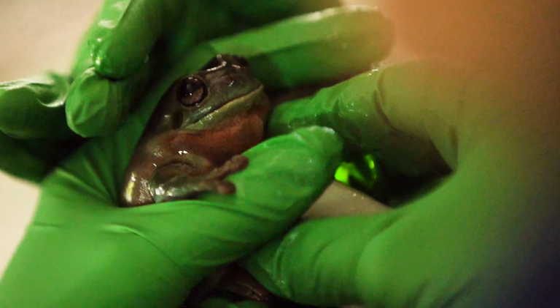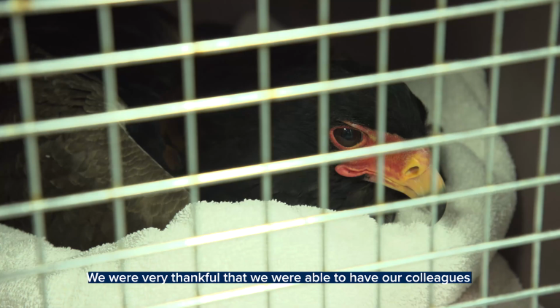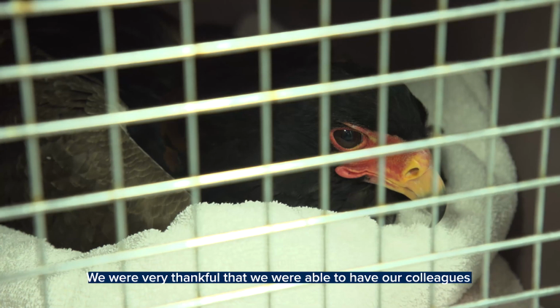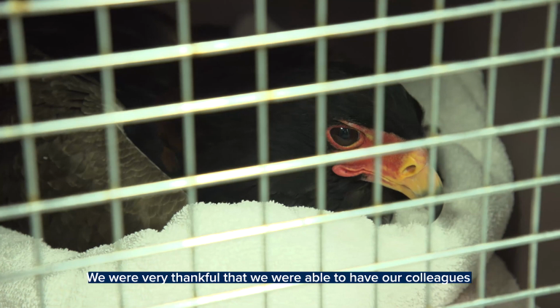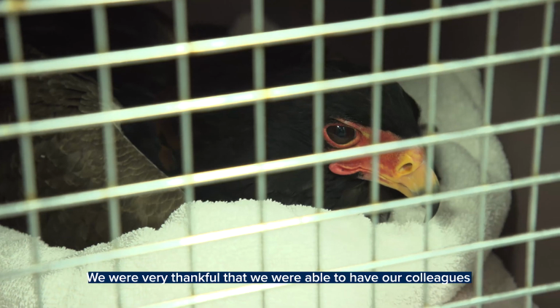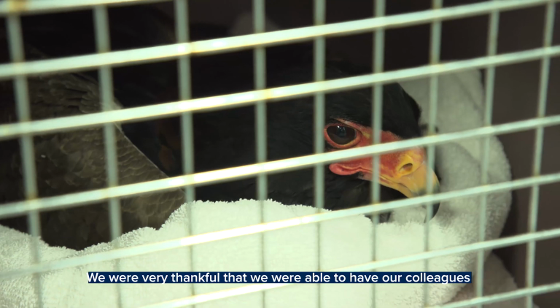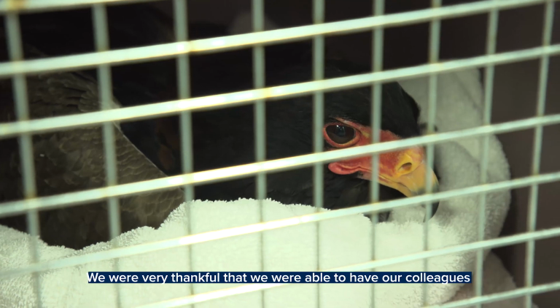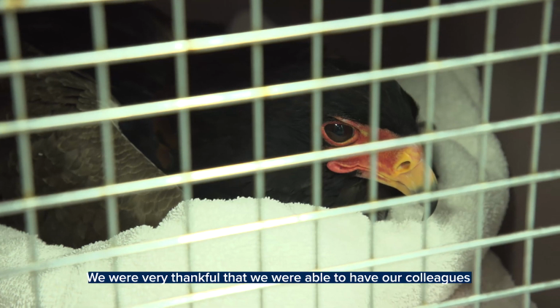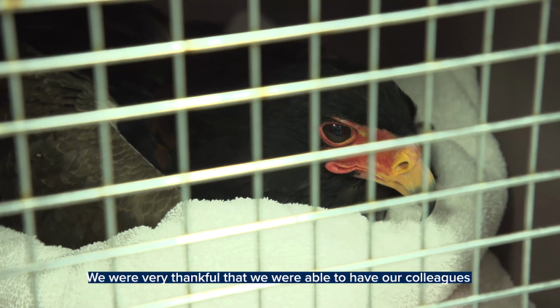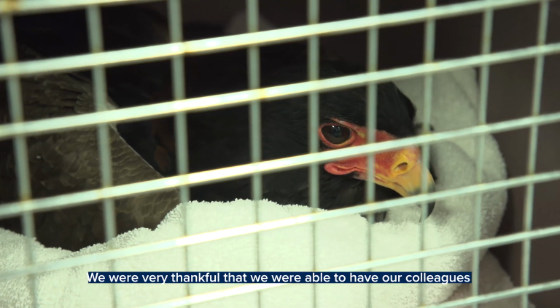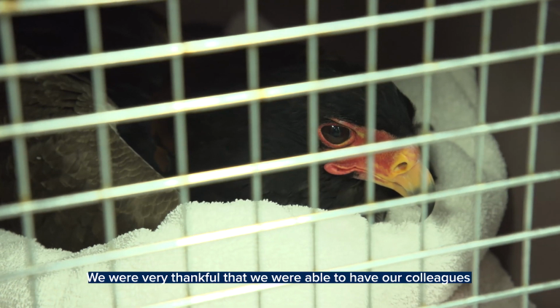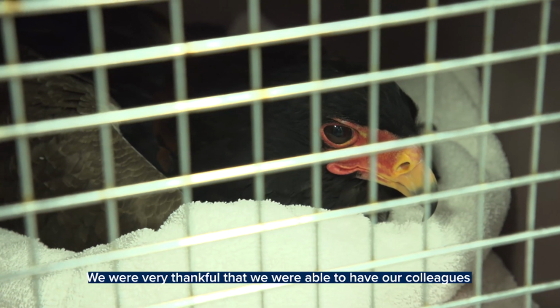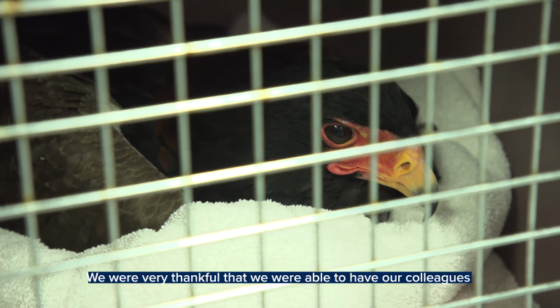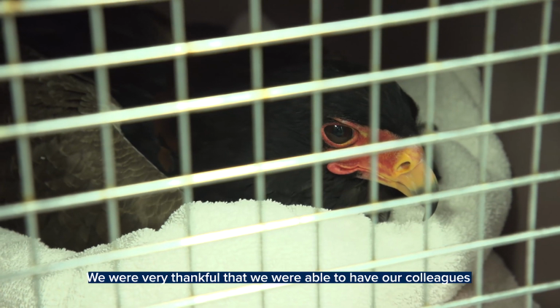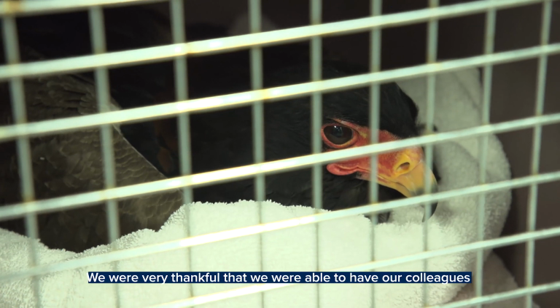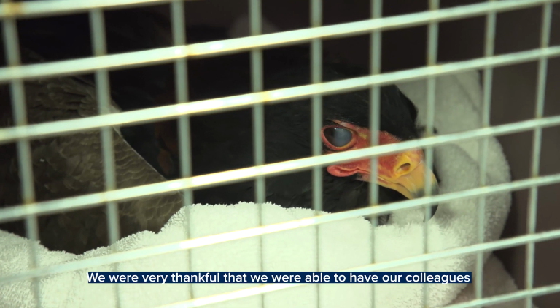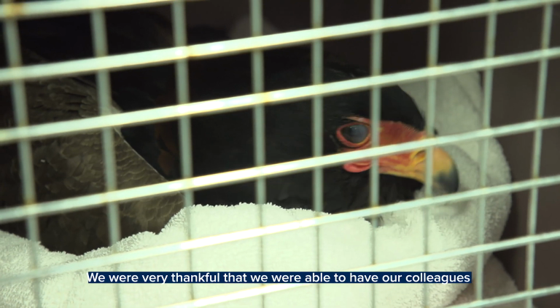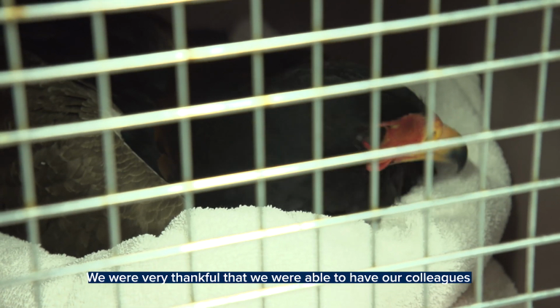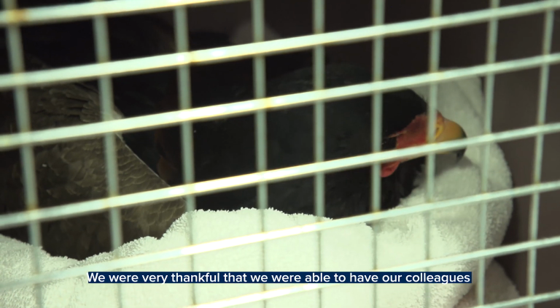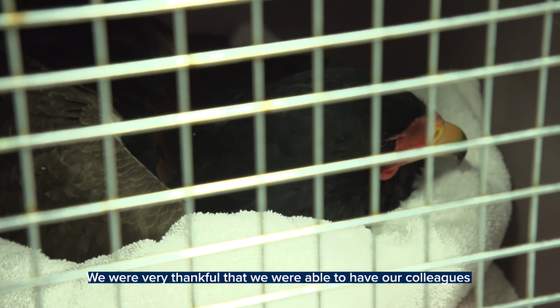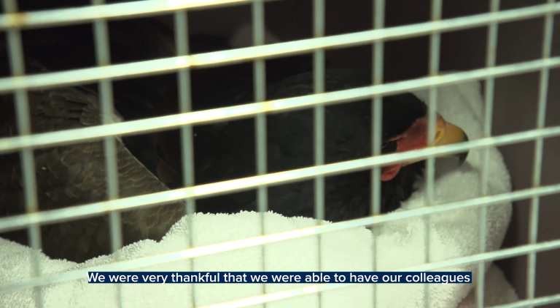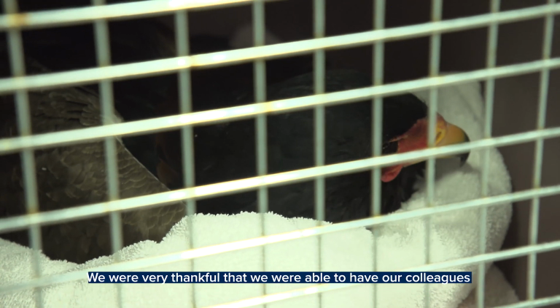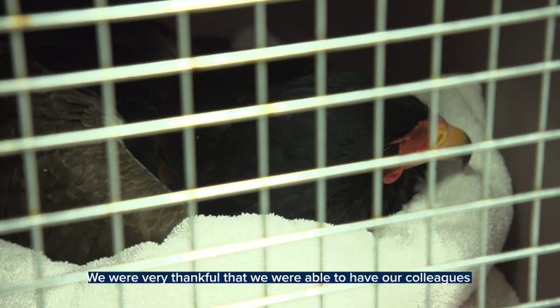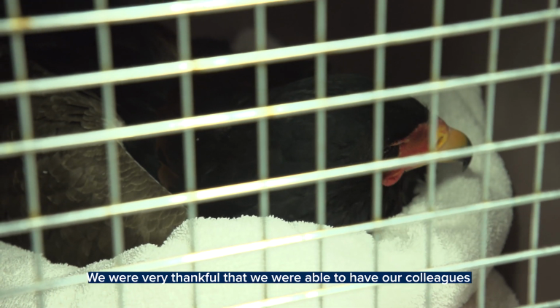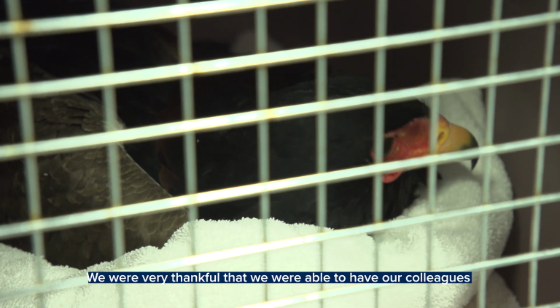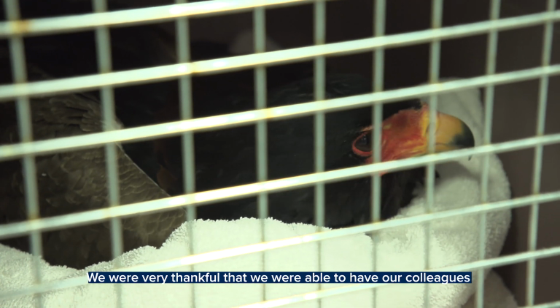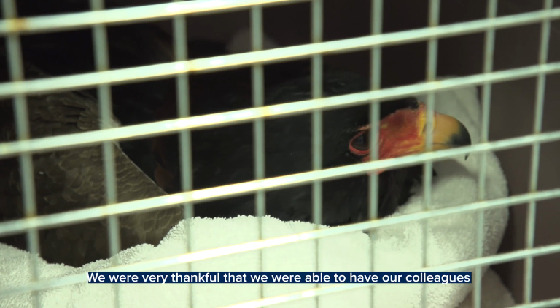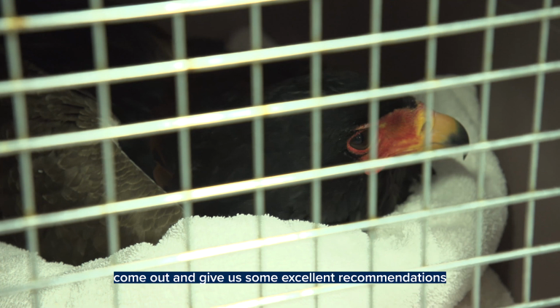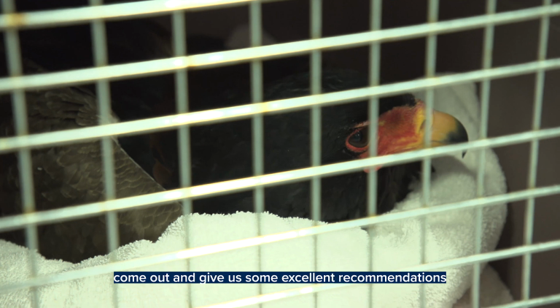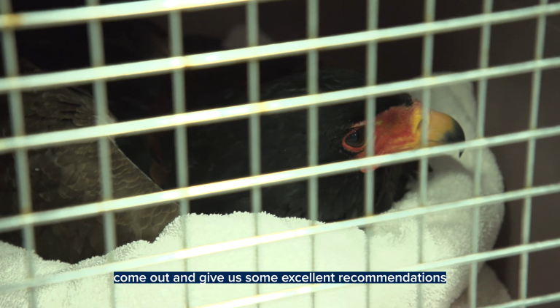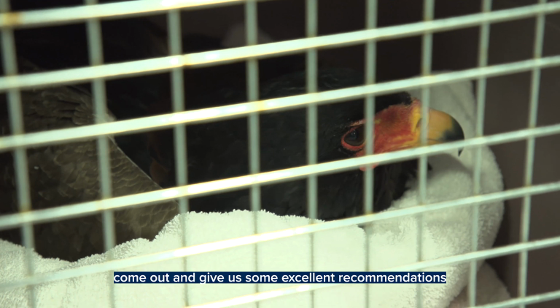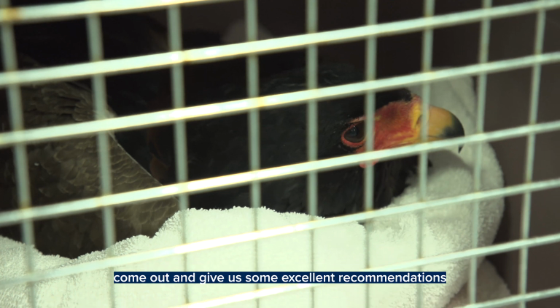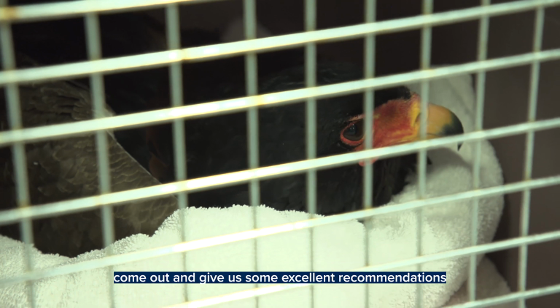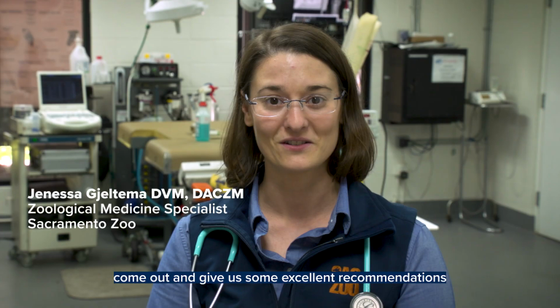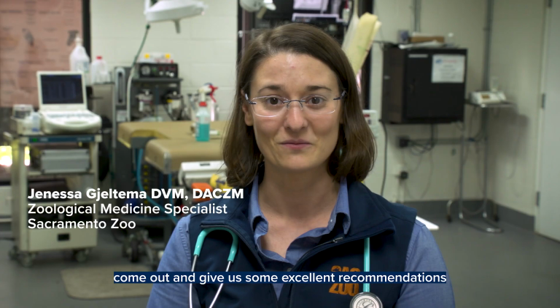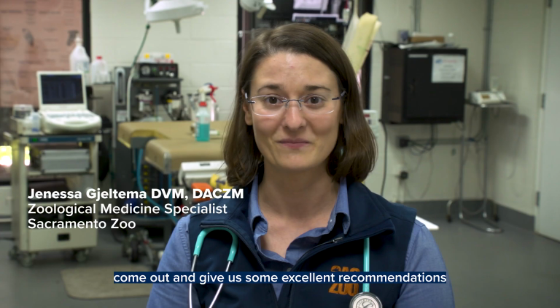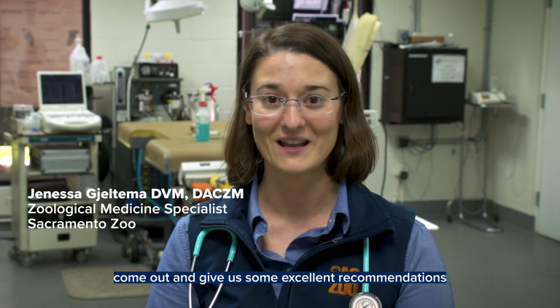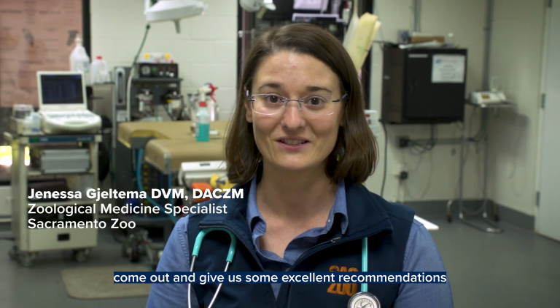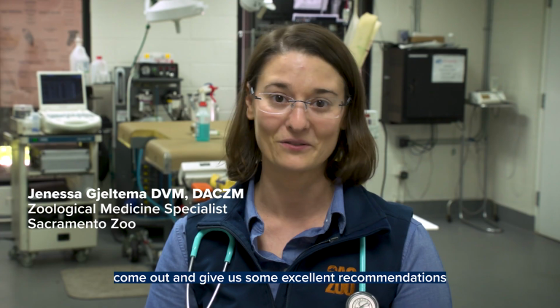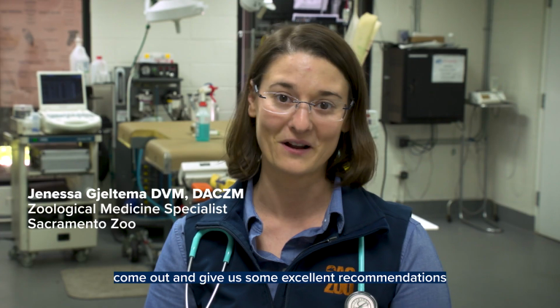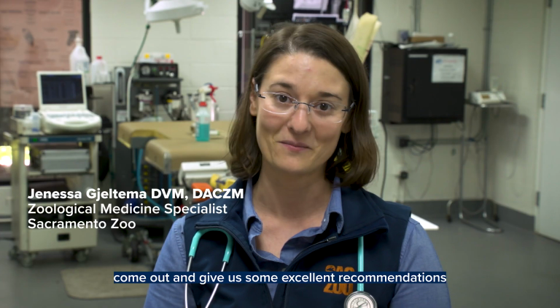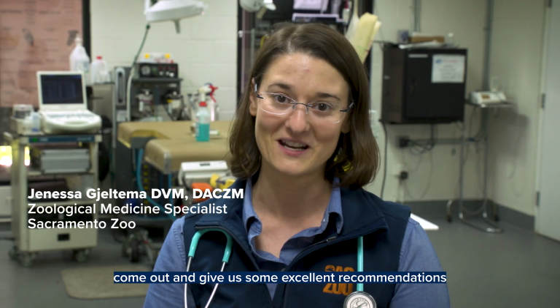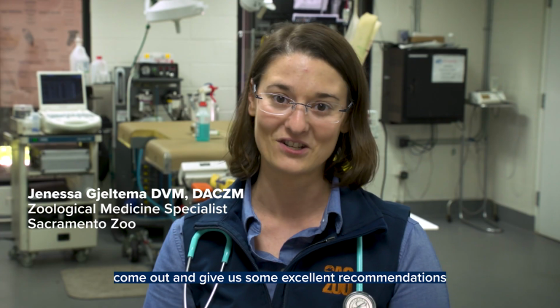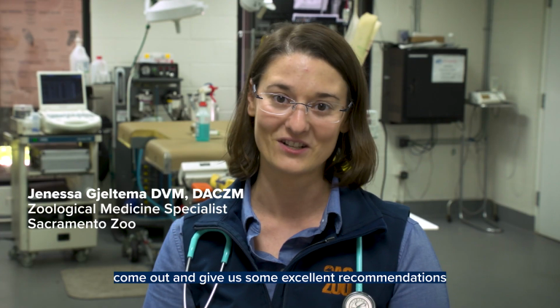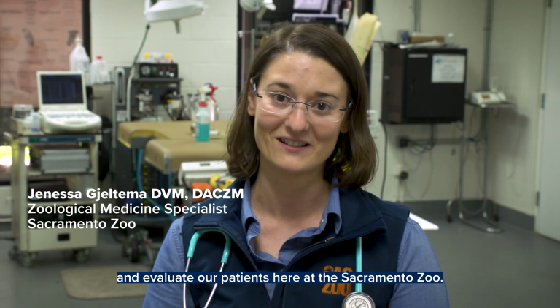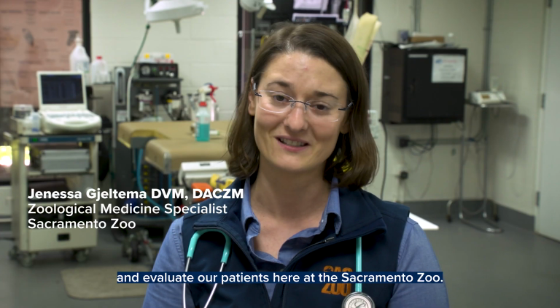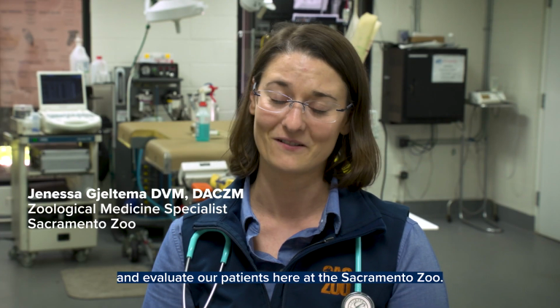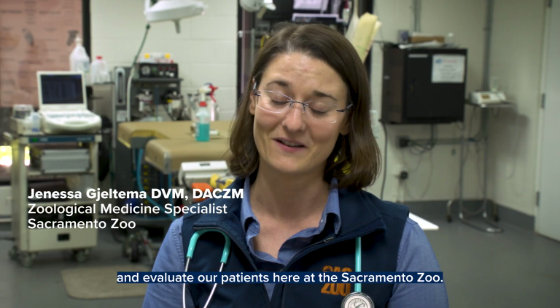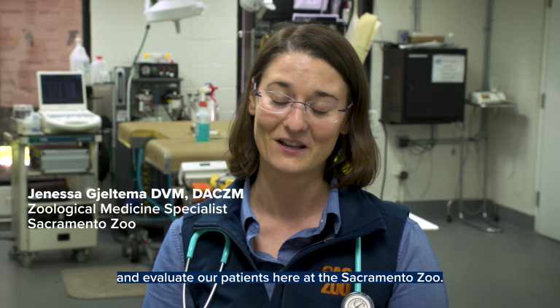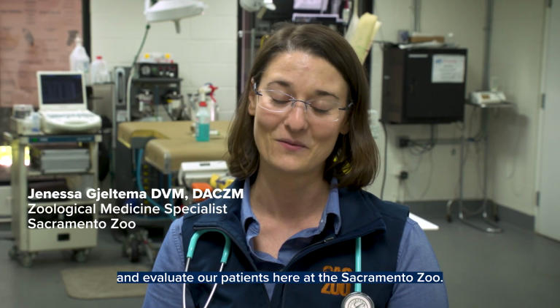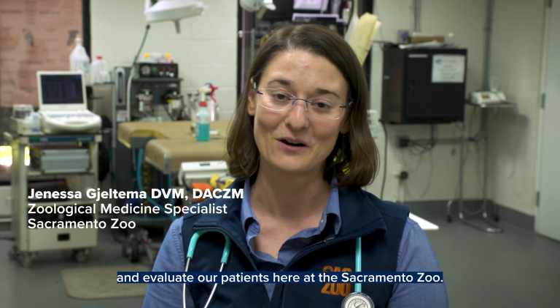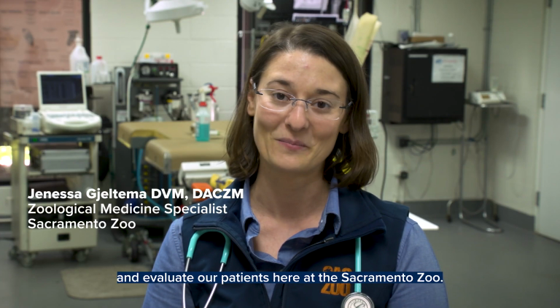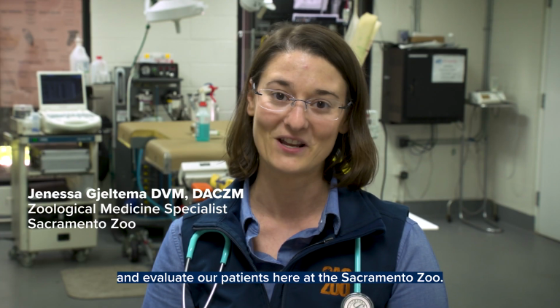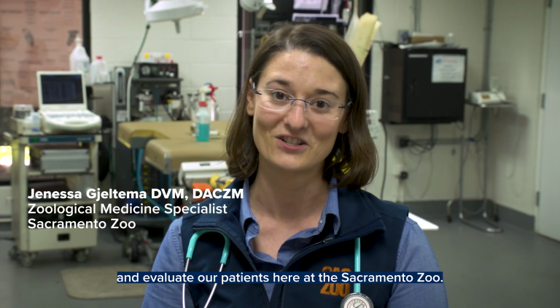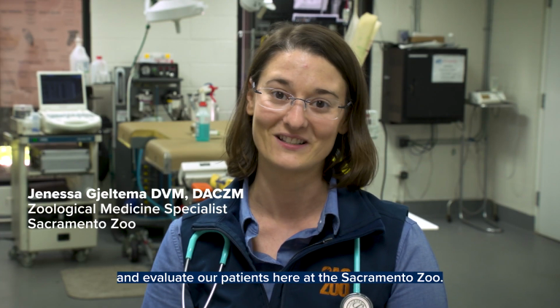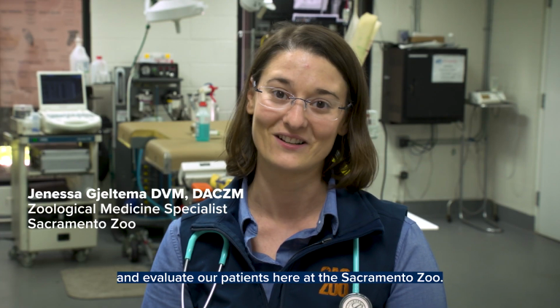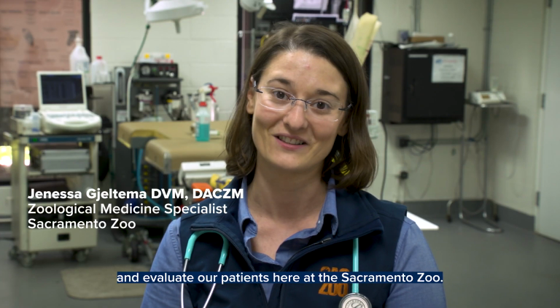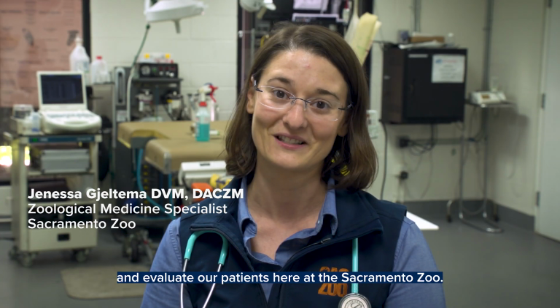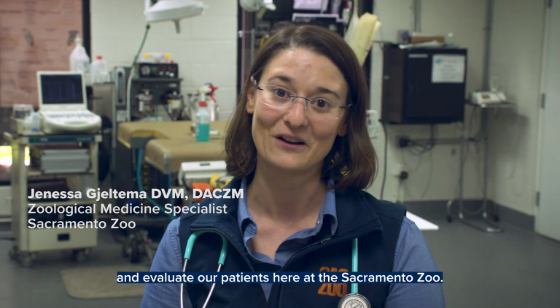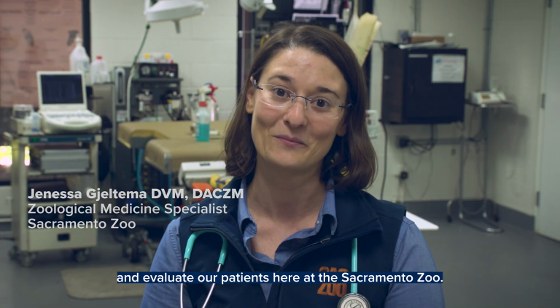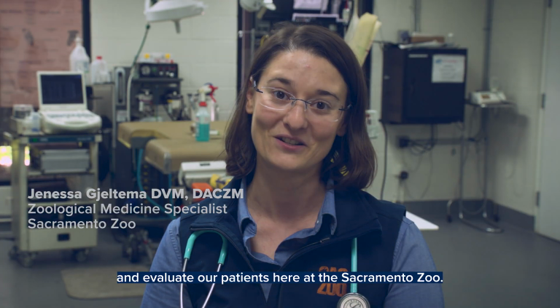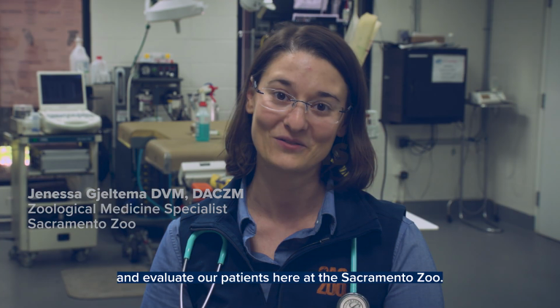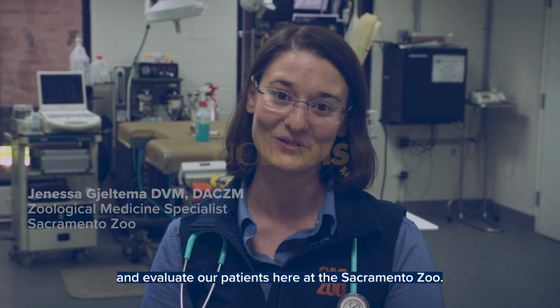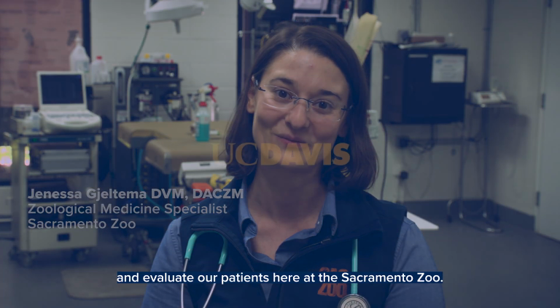We were very thankful that we were able to have our colleagues come out and give us some excellent recommendations and evaluate our patients here at the Sacramento Zoo.